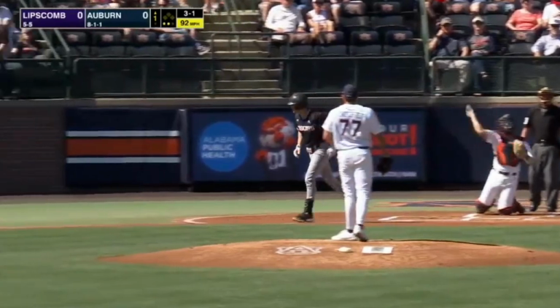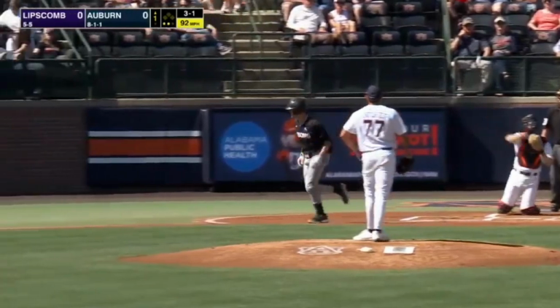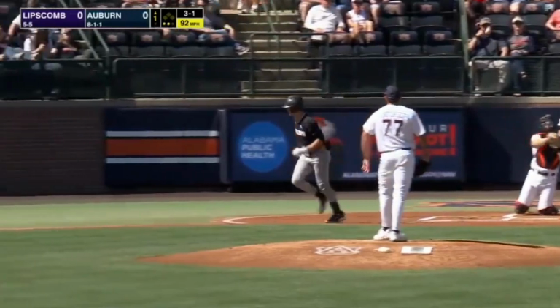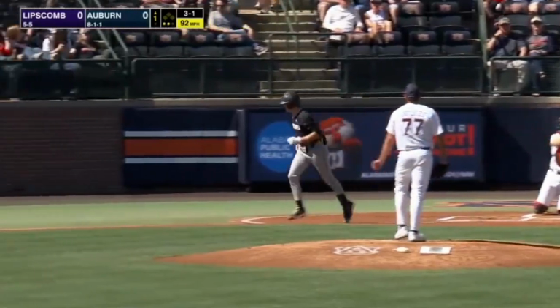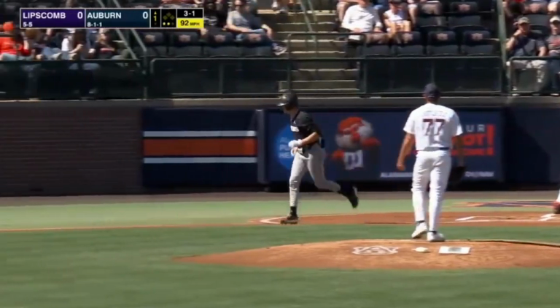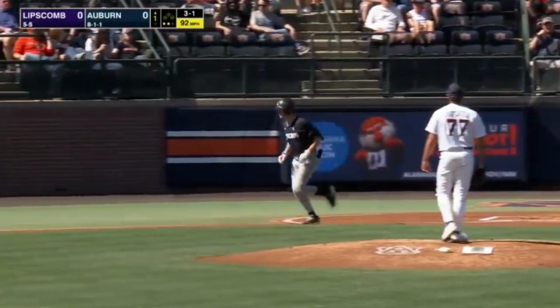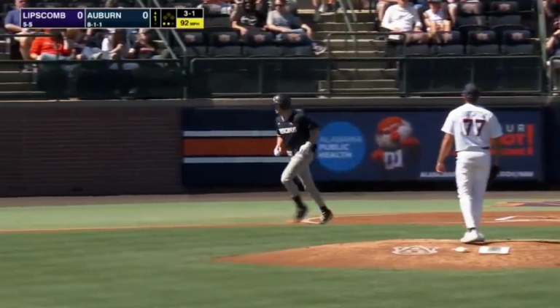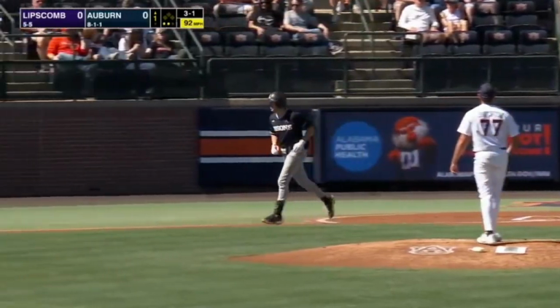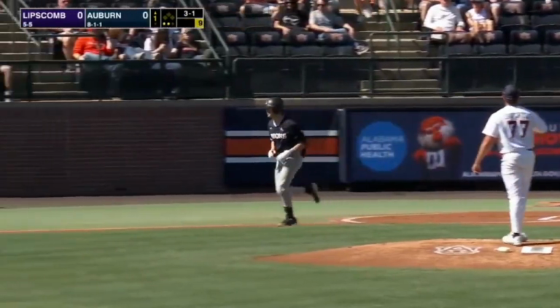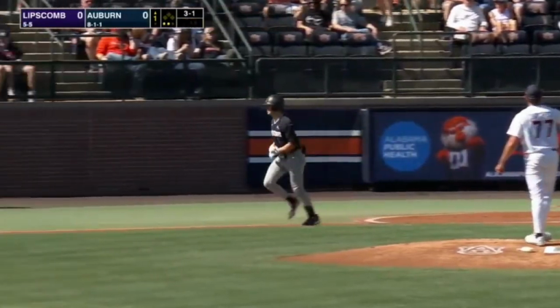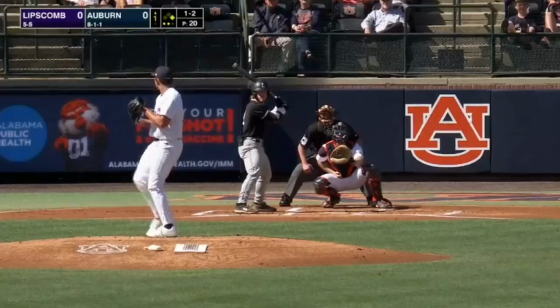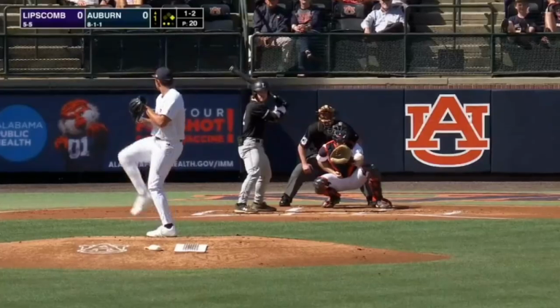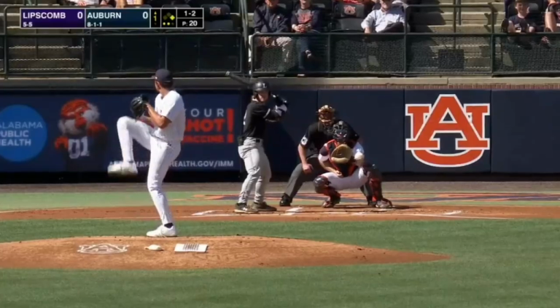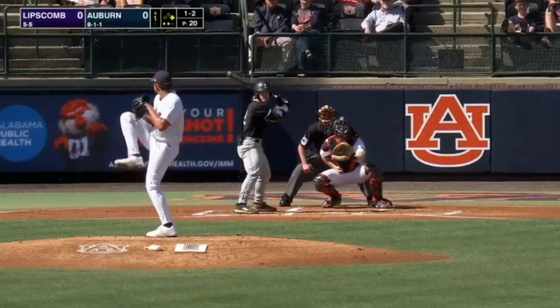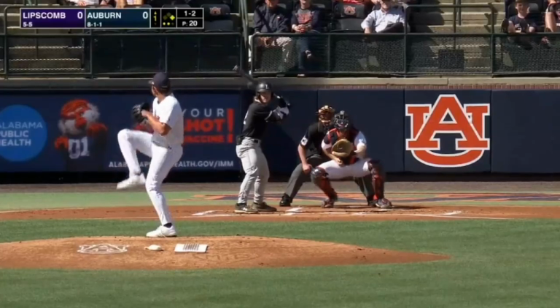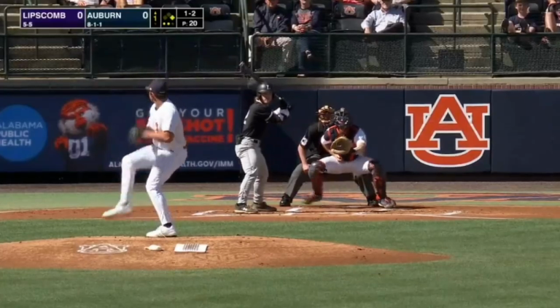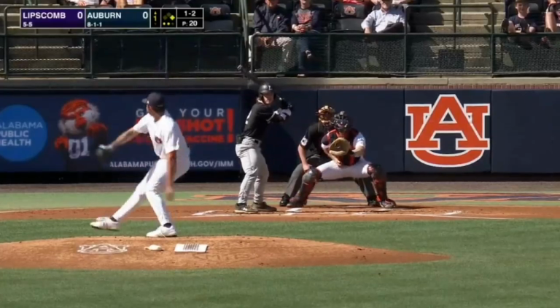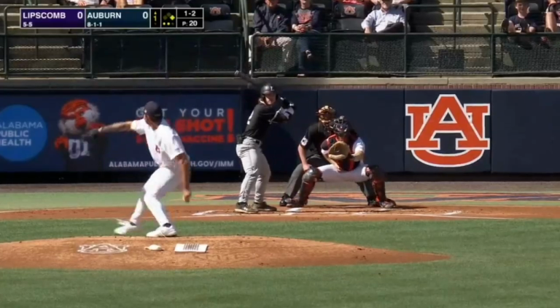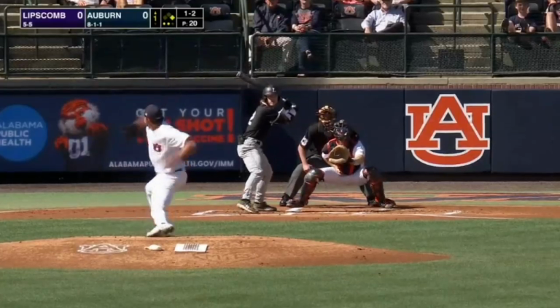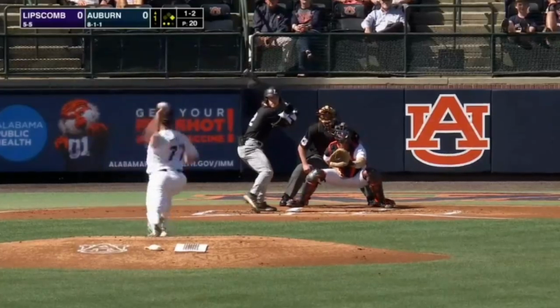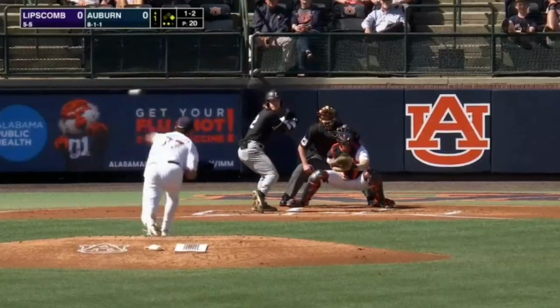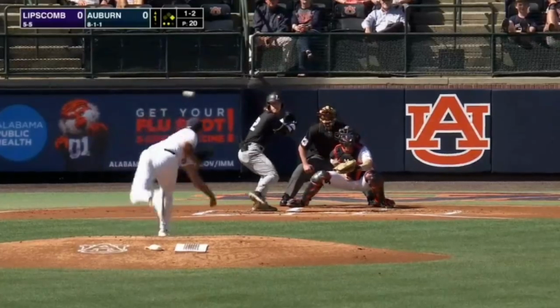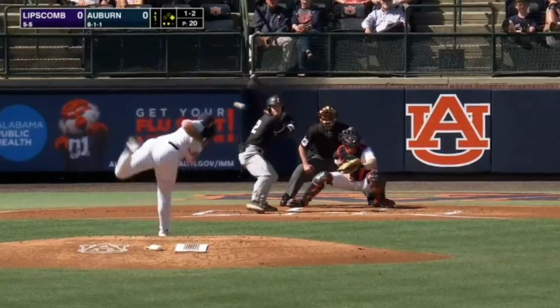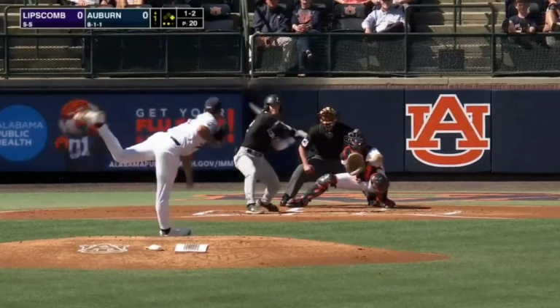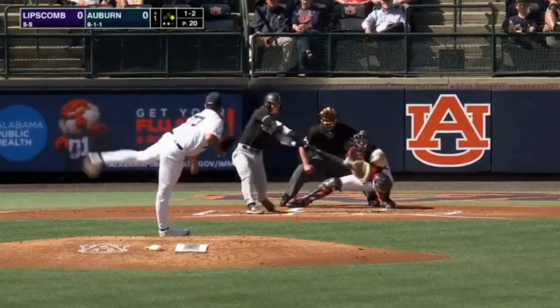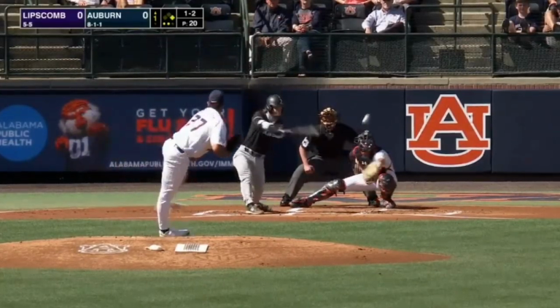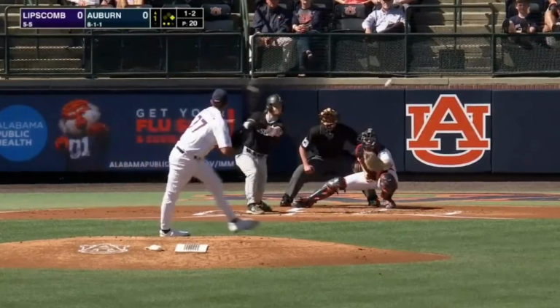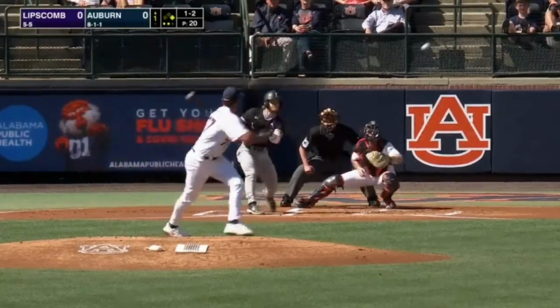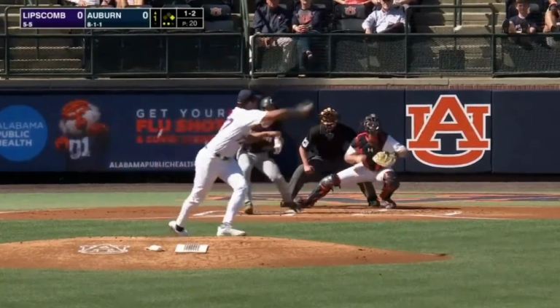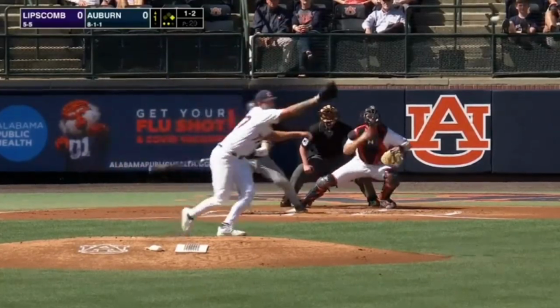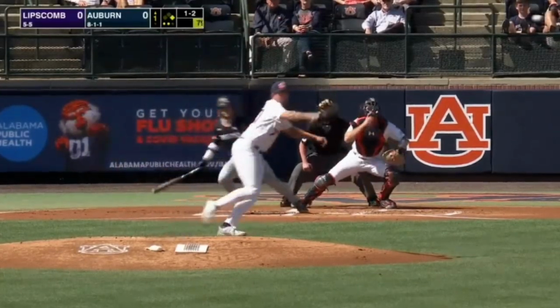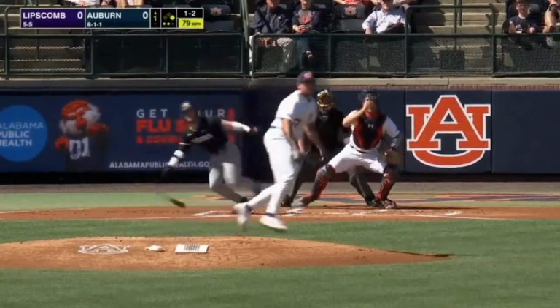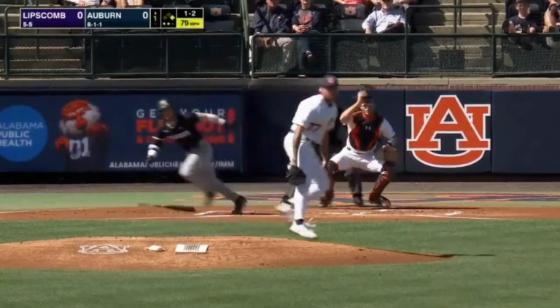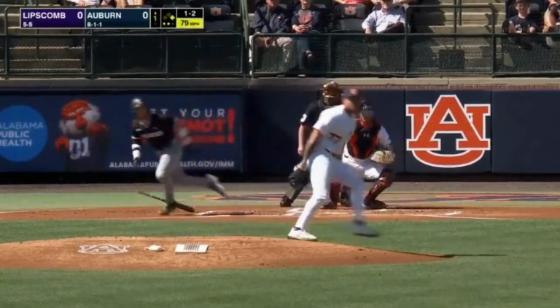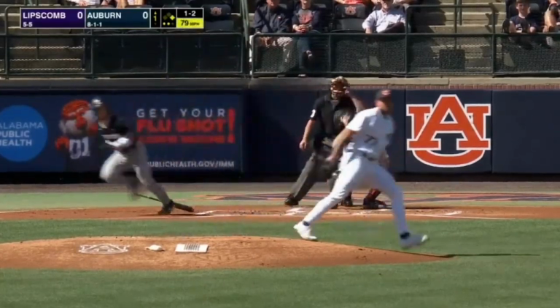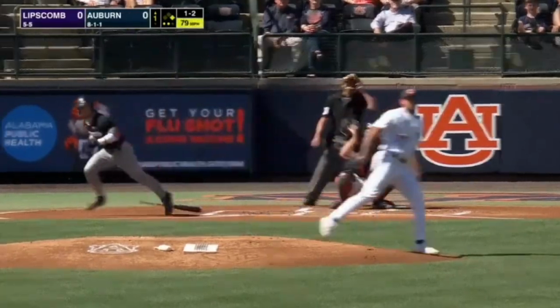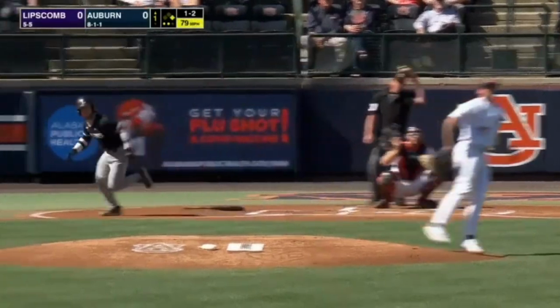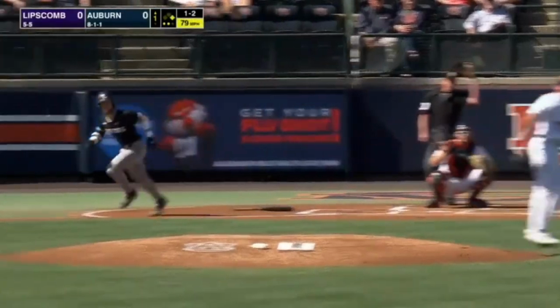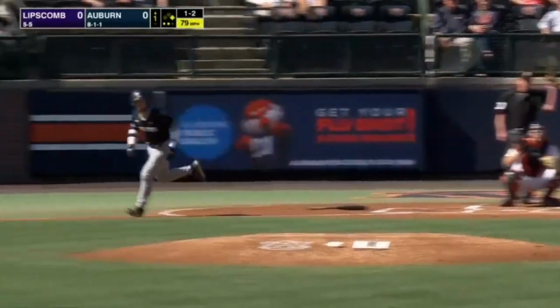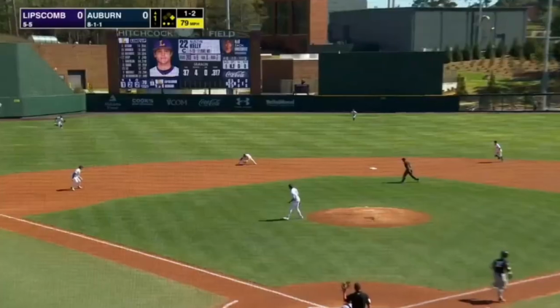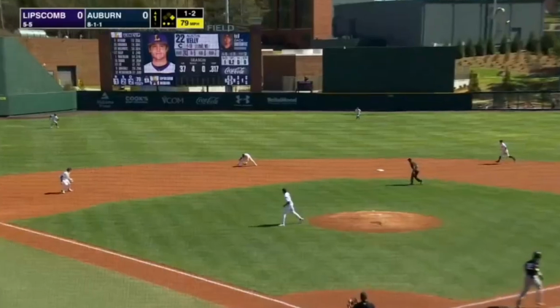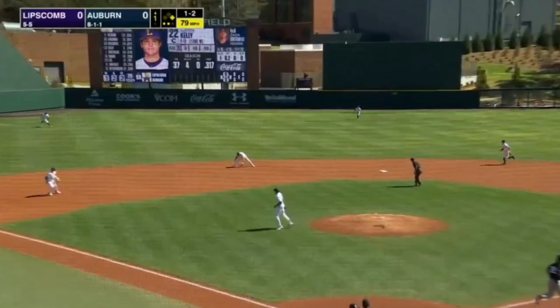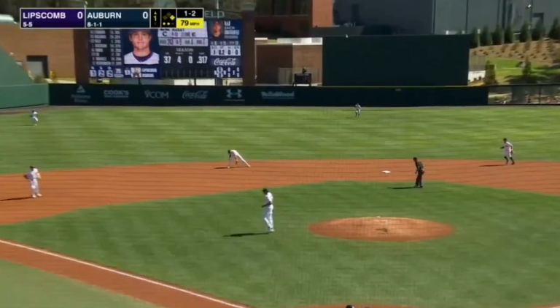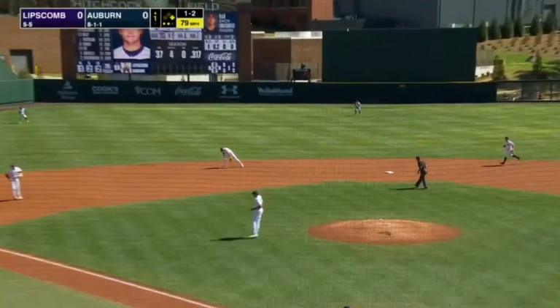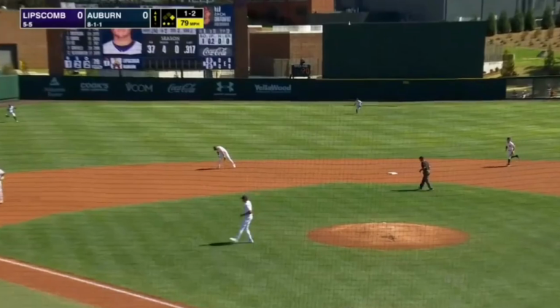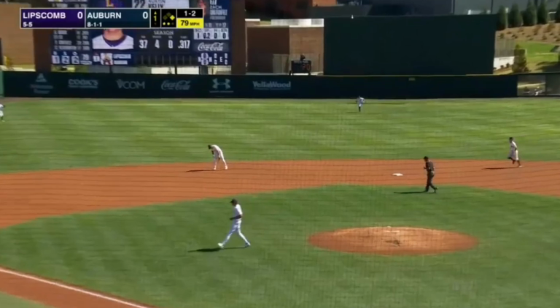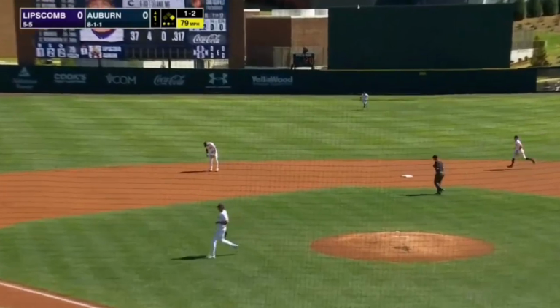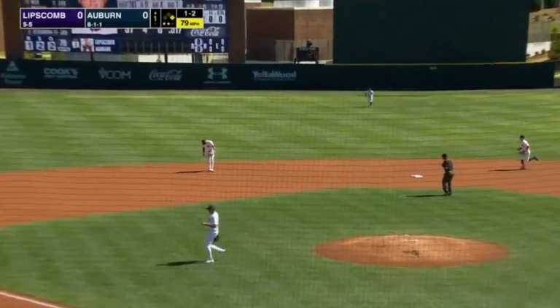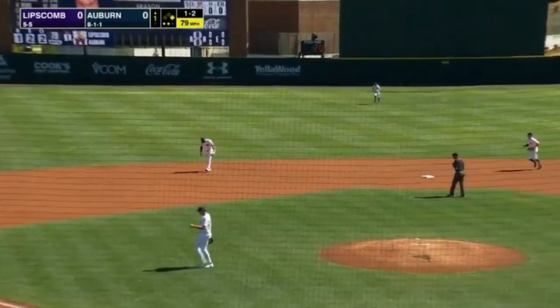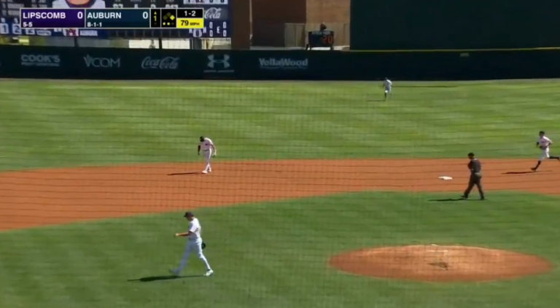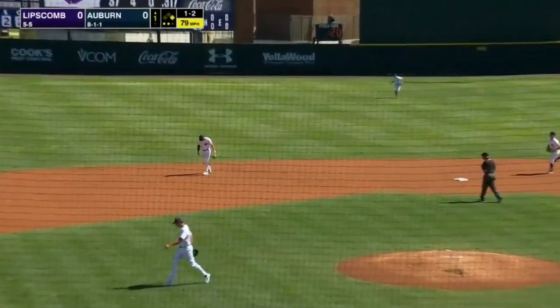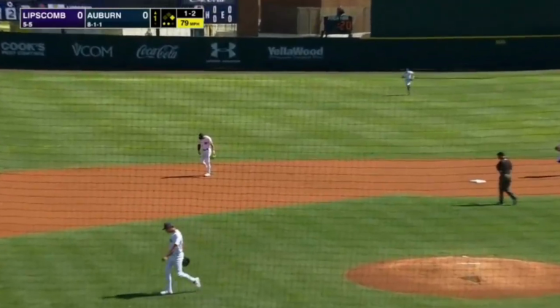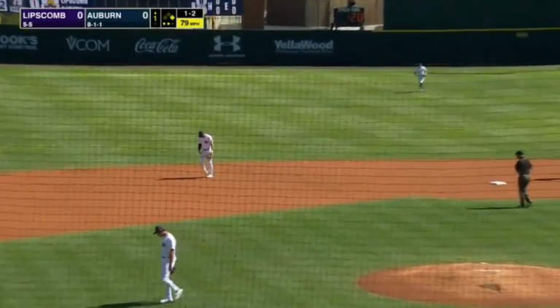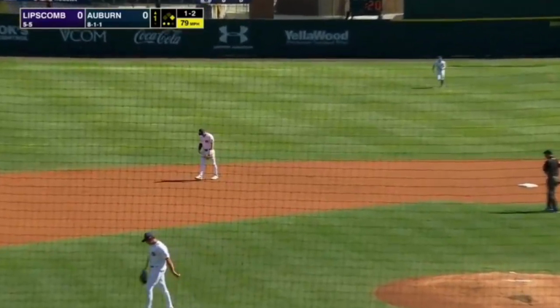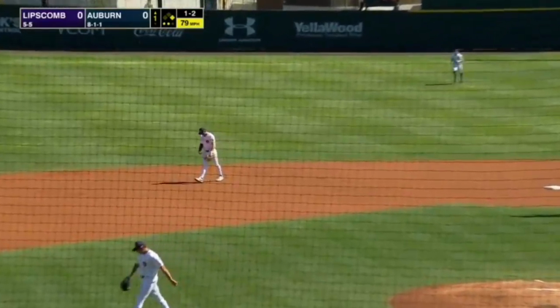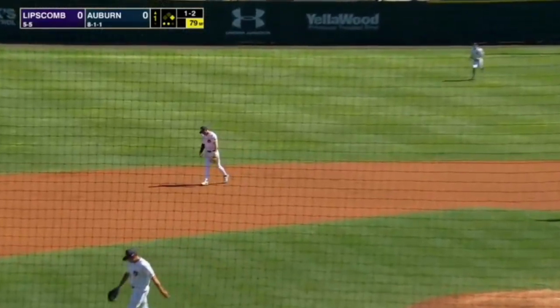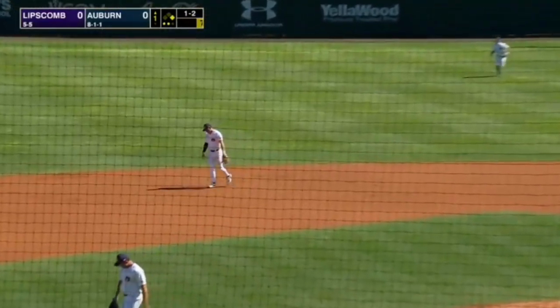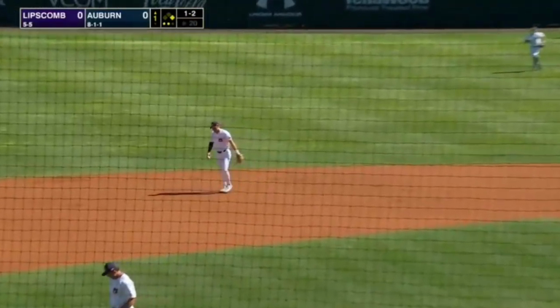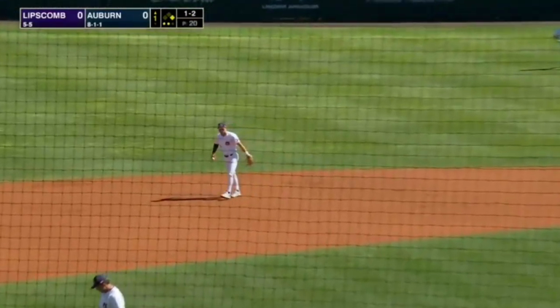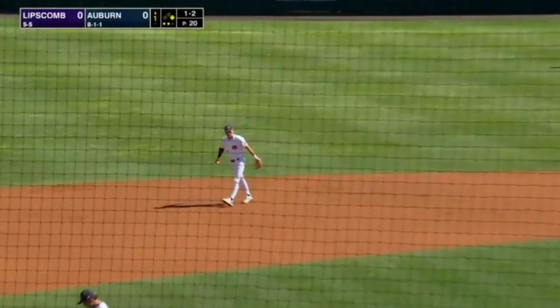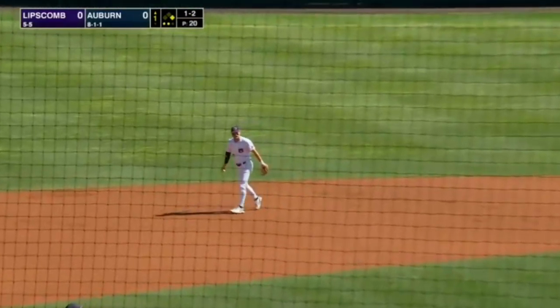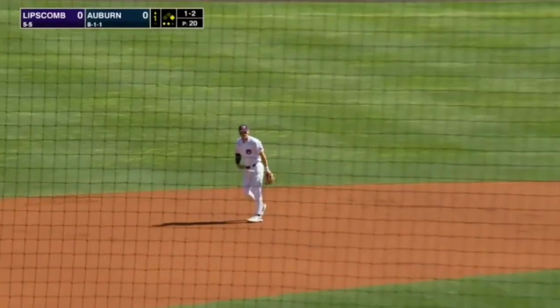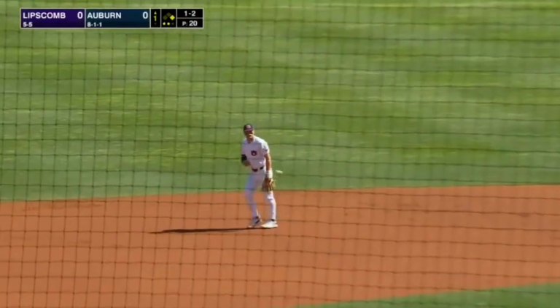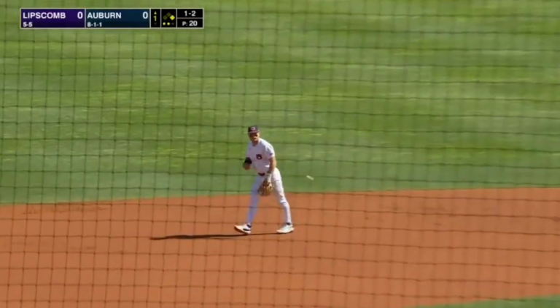Two out walk. Stretching the pitch — line drive caught by Foster and the inning comes to a close. He stayed back.